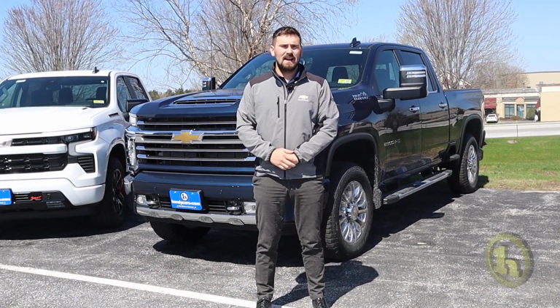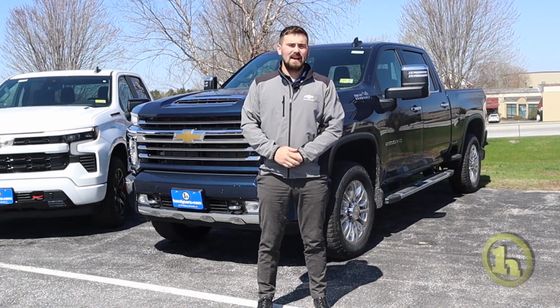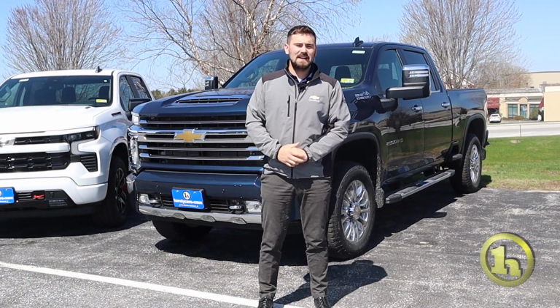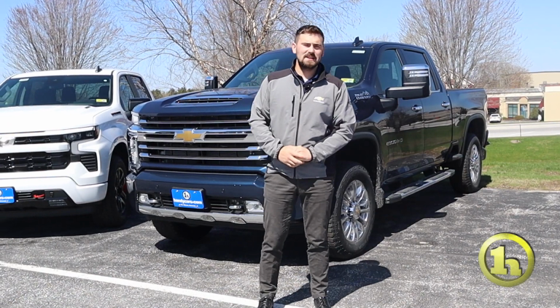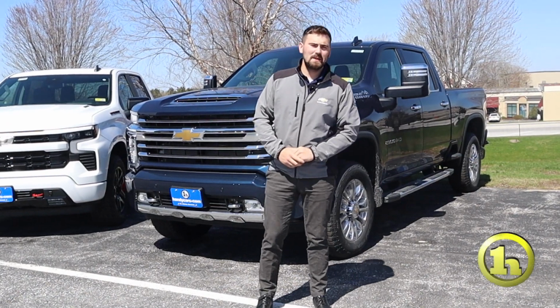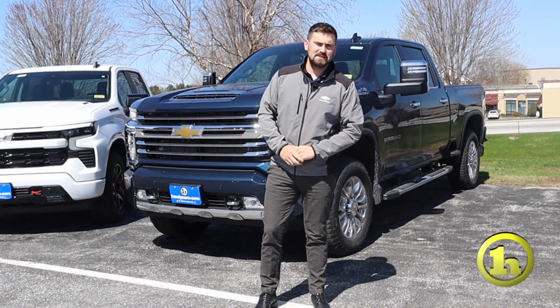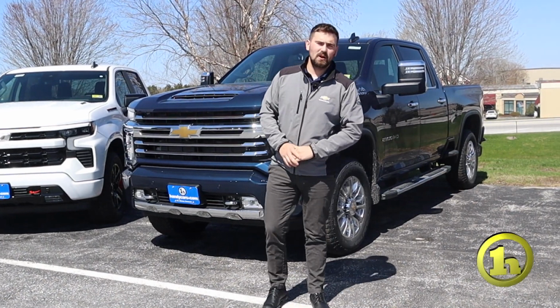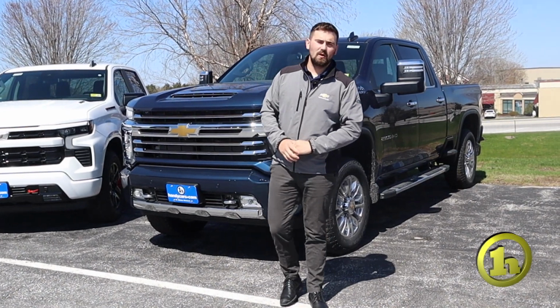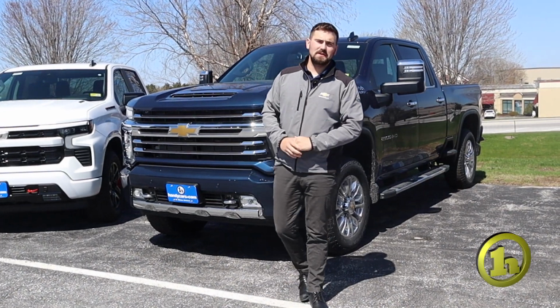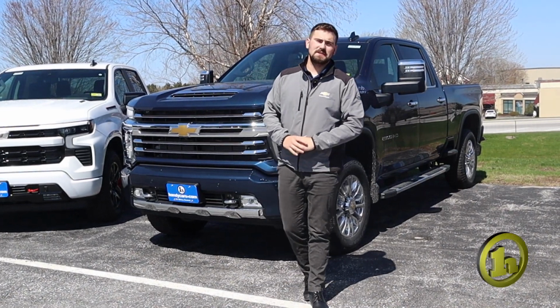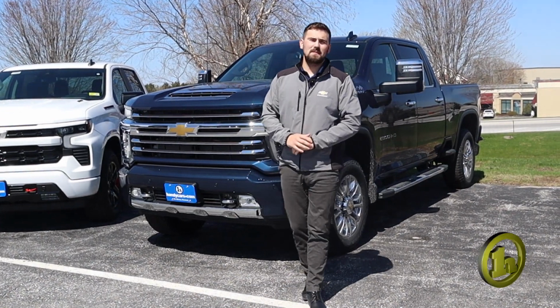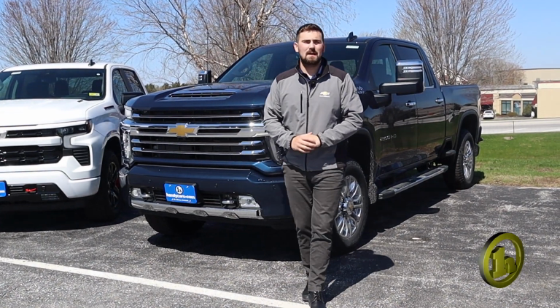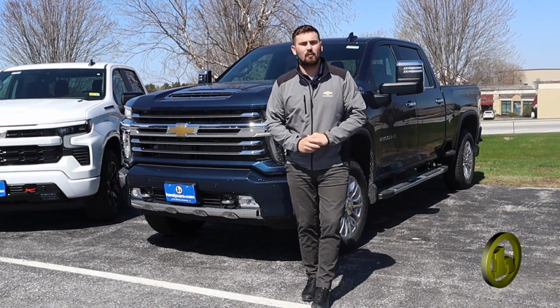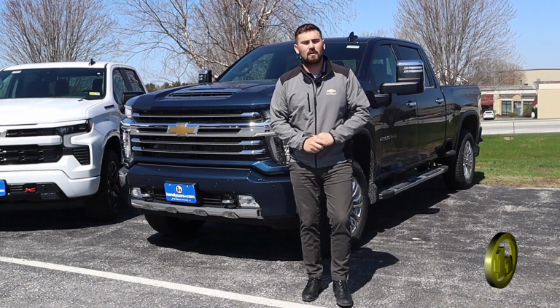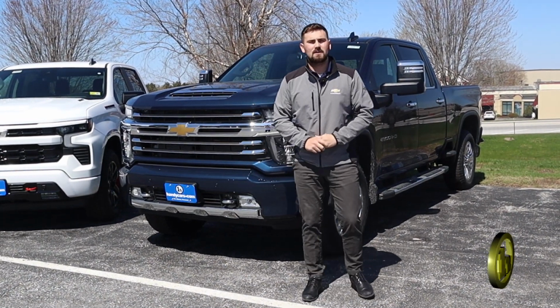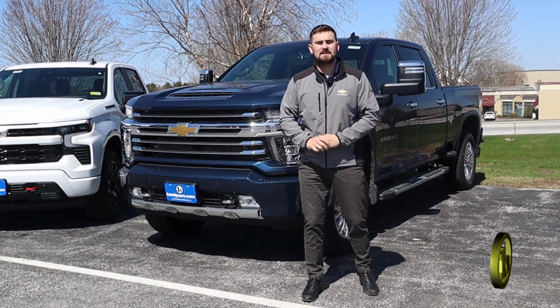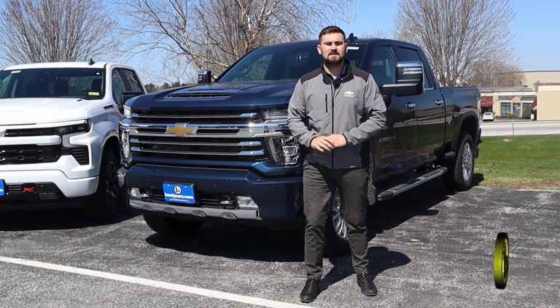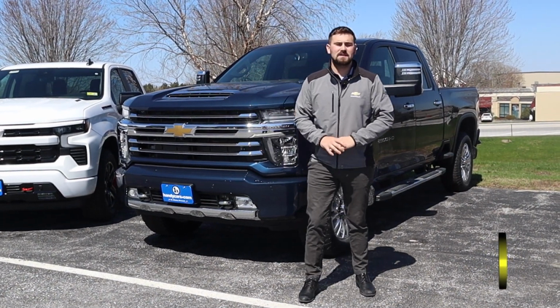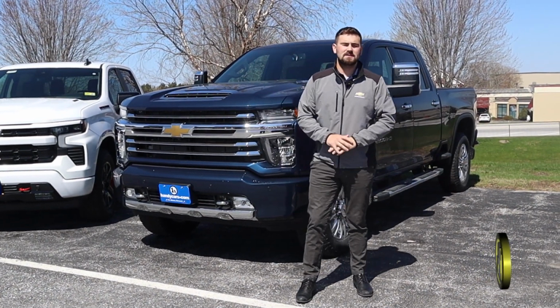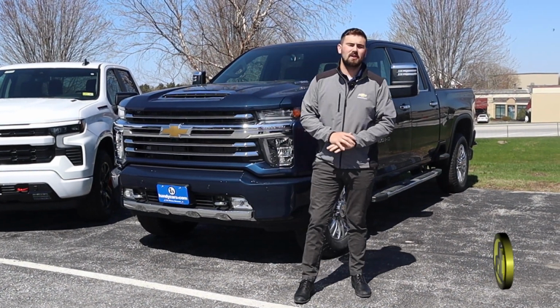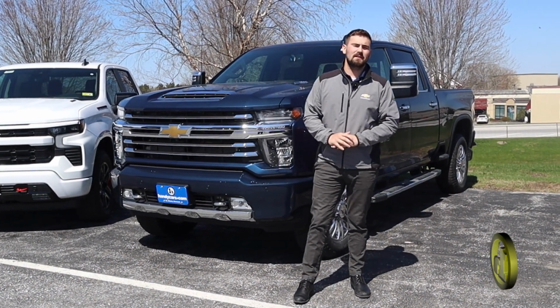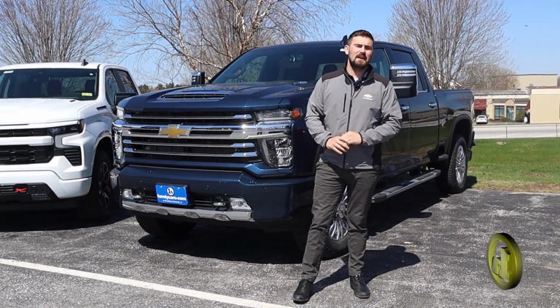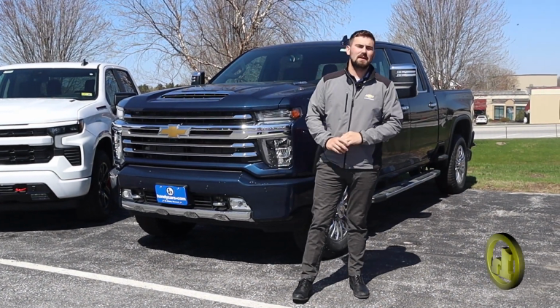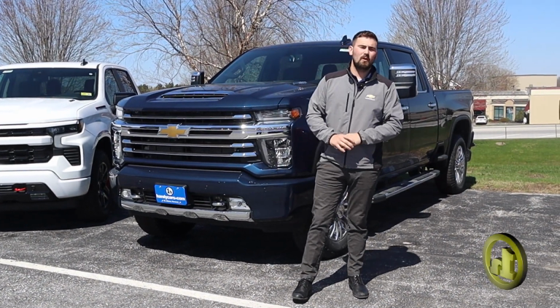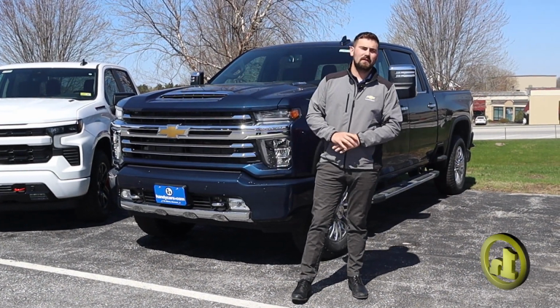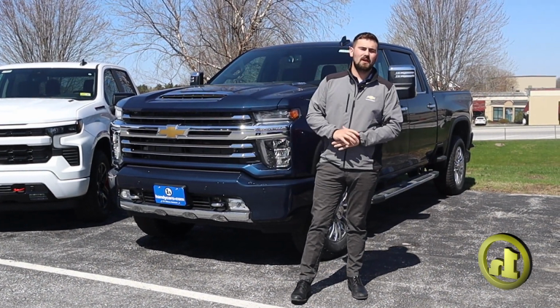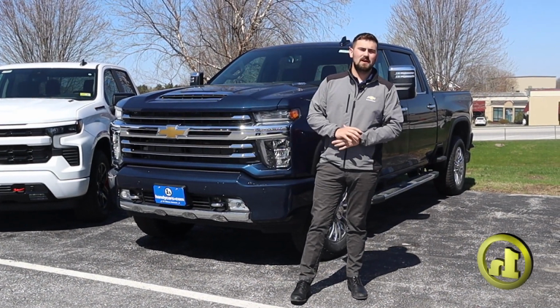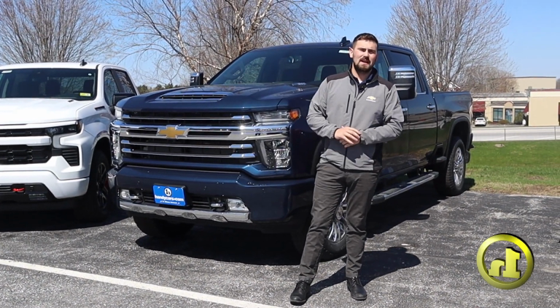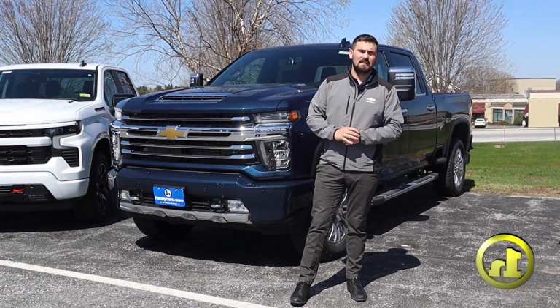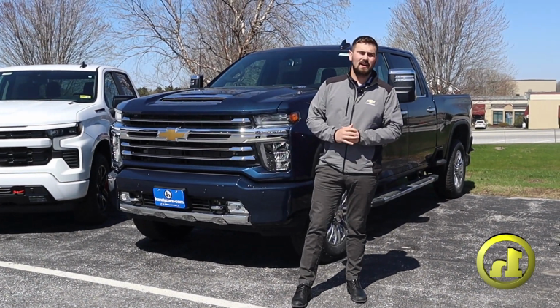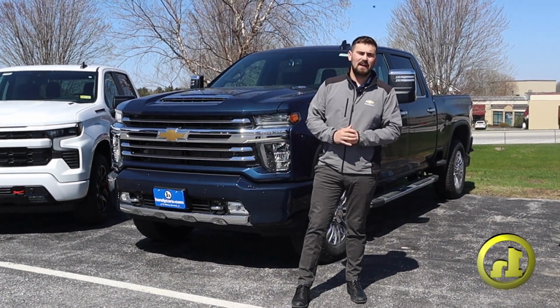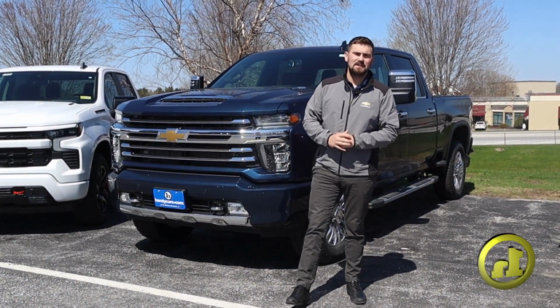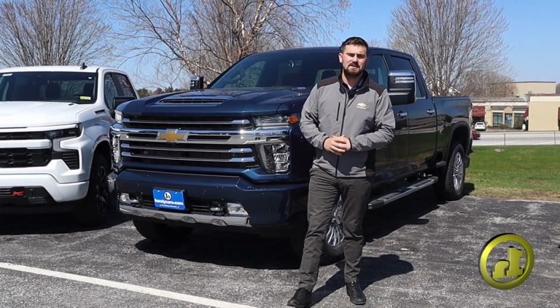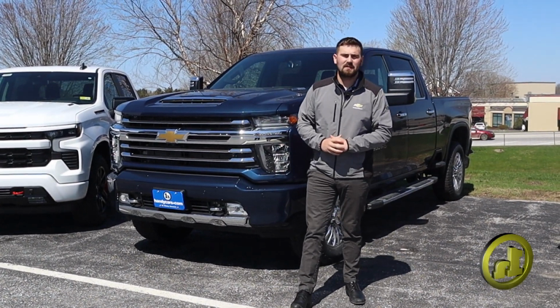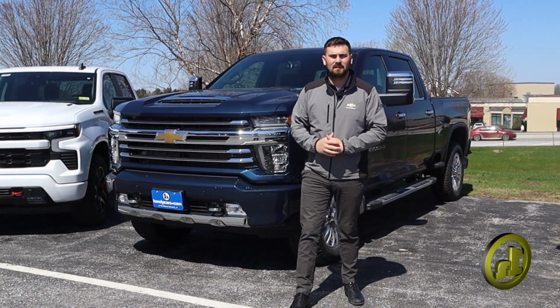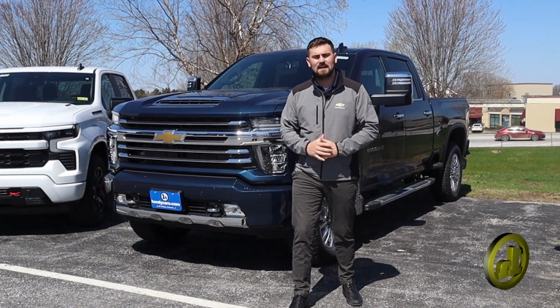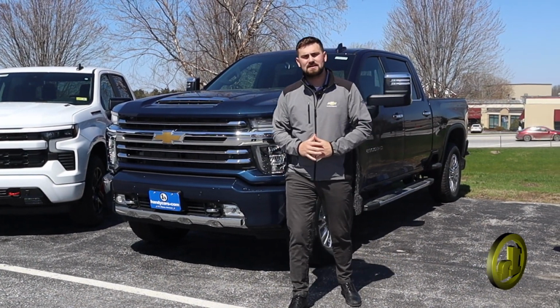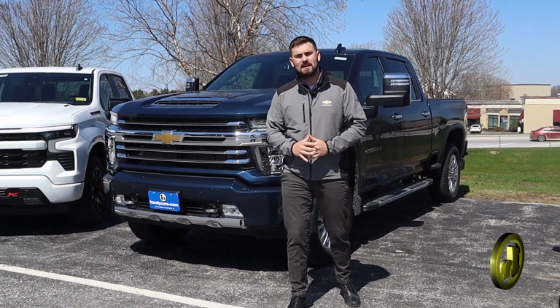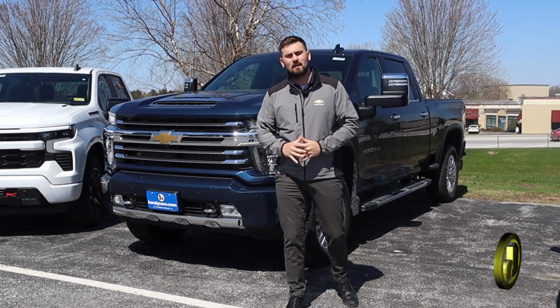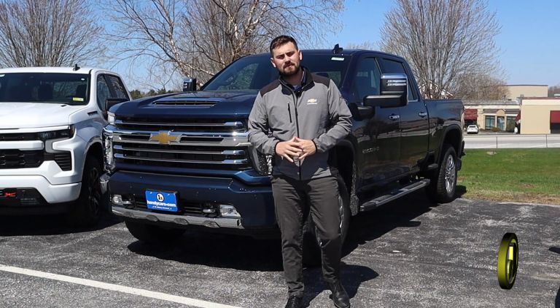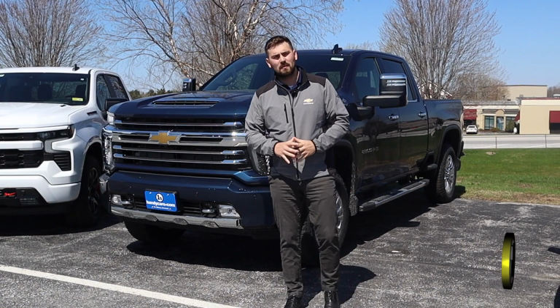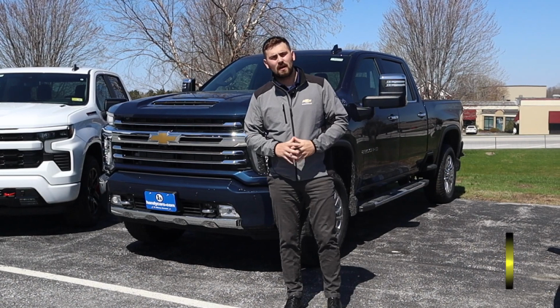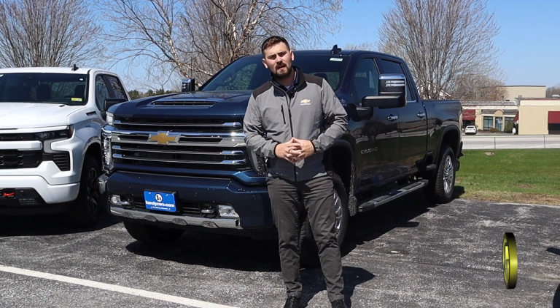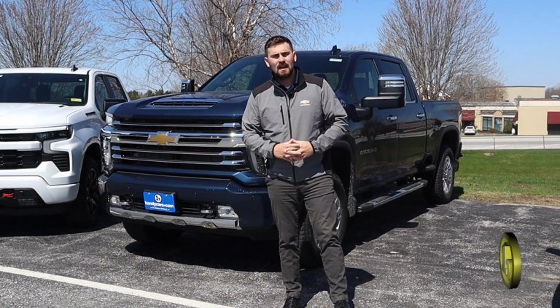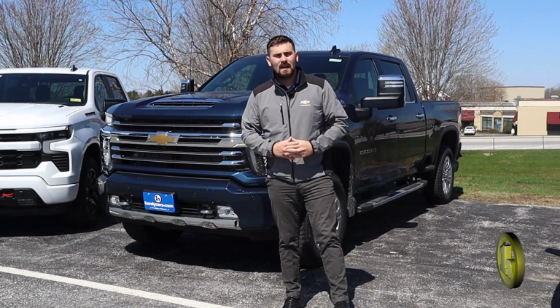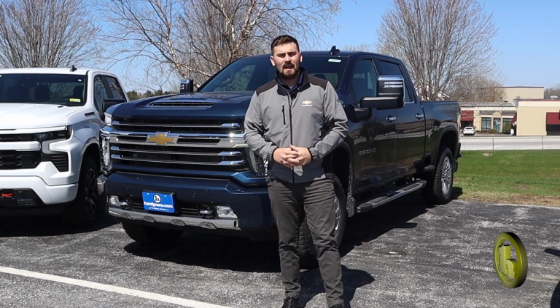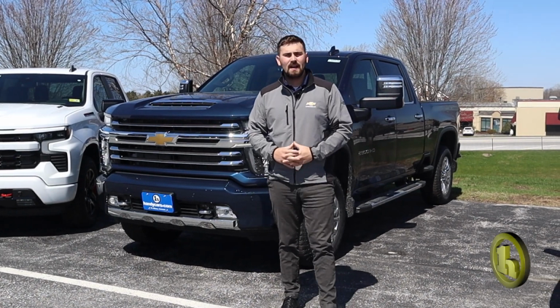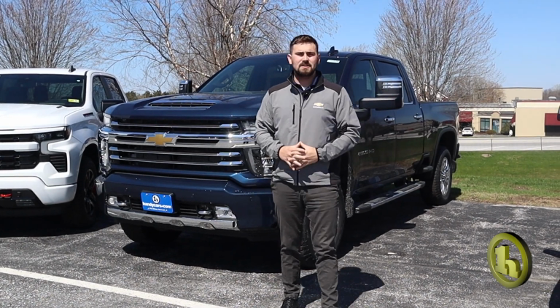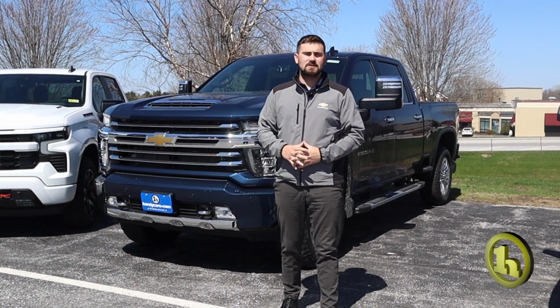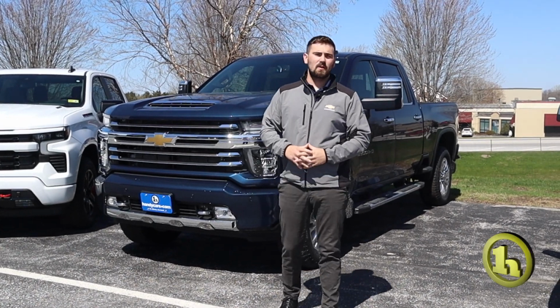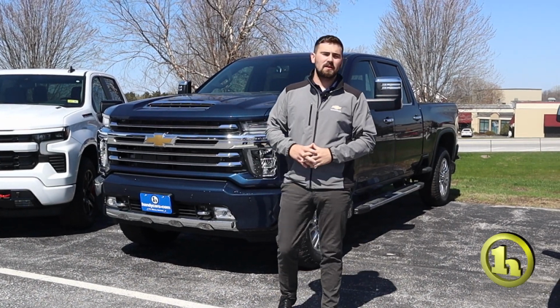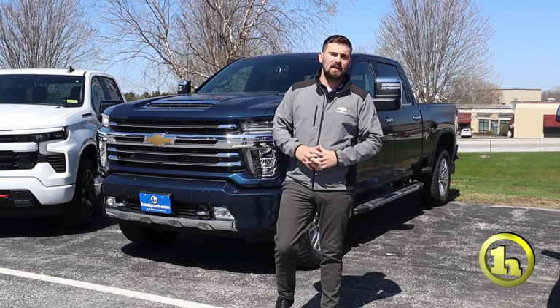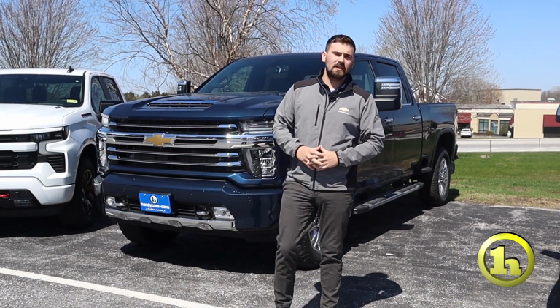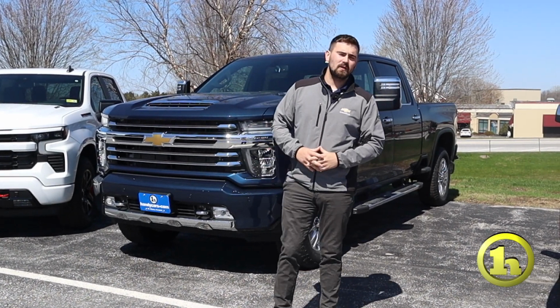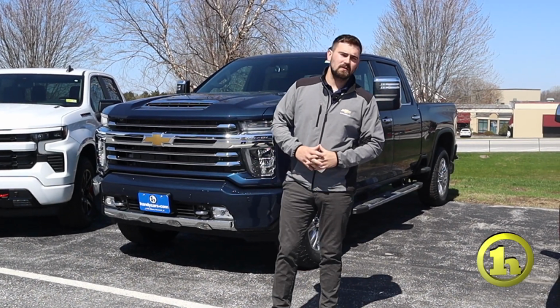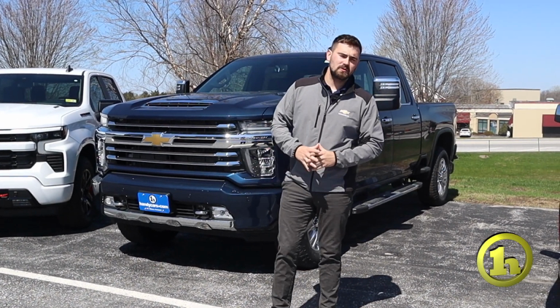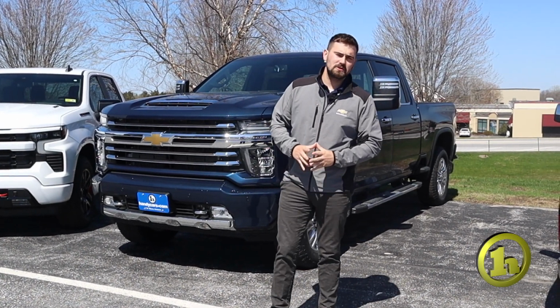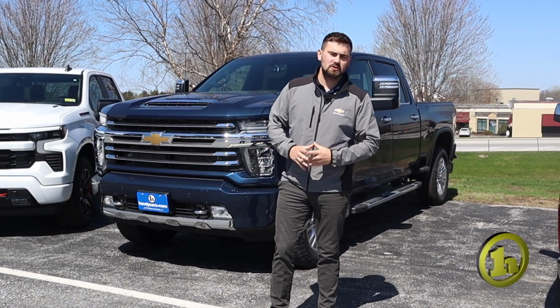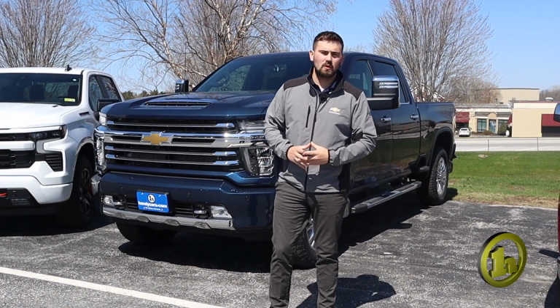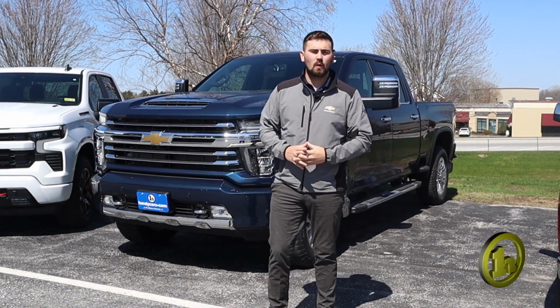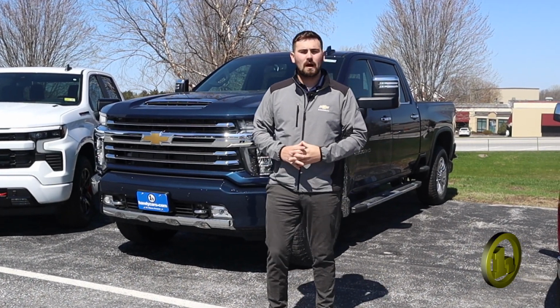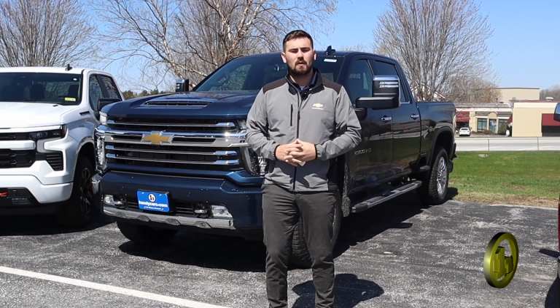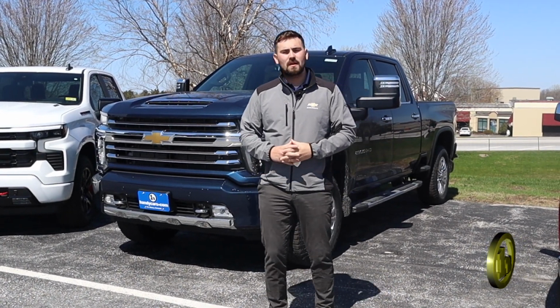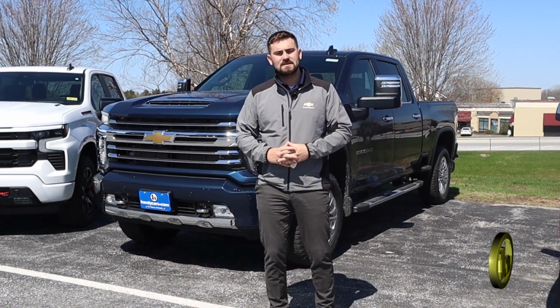Hey Tim, how's it going? This is Matt Porter, your sales consultant and point of contact here at Handy Chevrolet in St. Albans, Vermont. I just wanted to thank you for choosing to inquire with us.